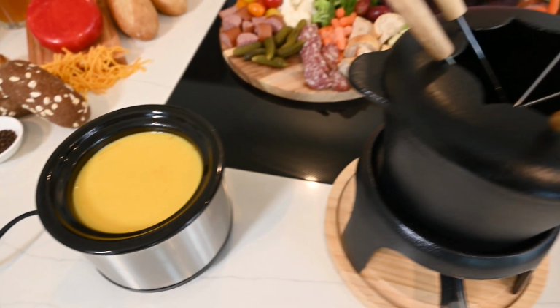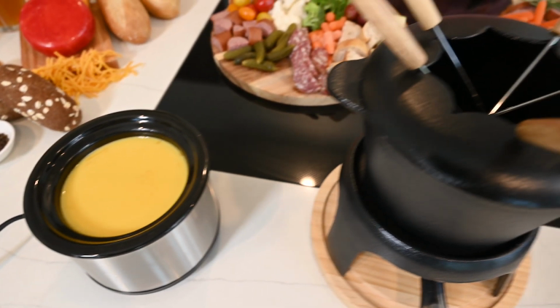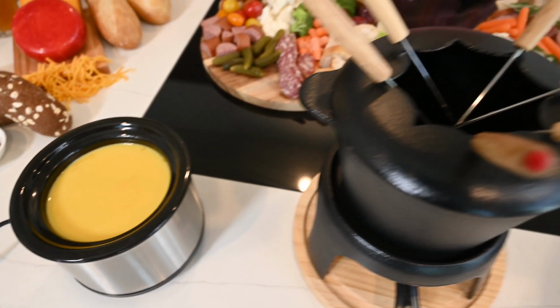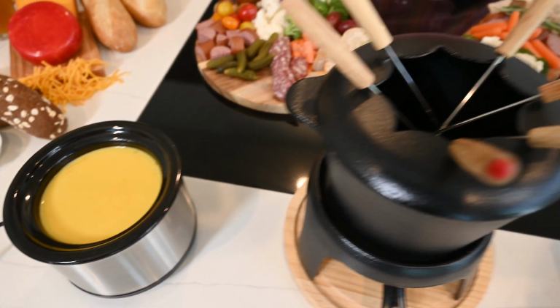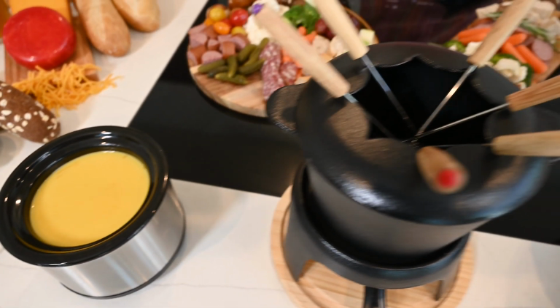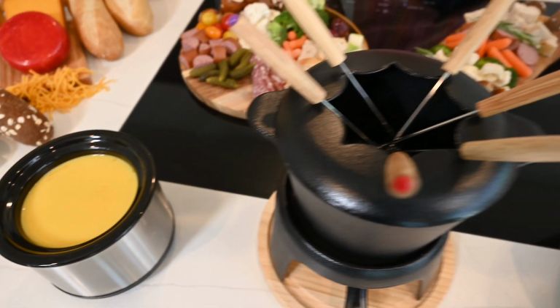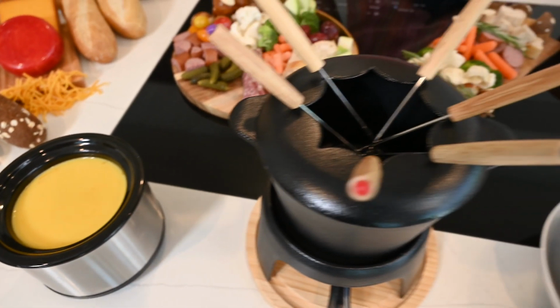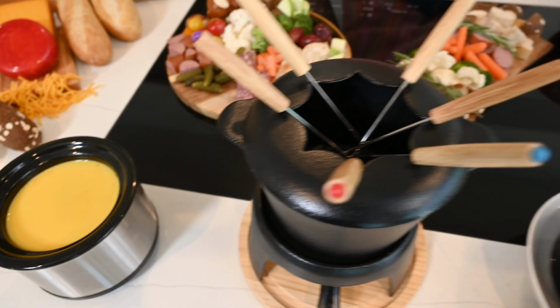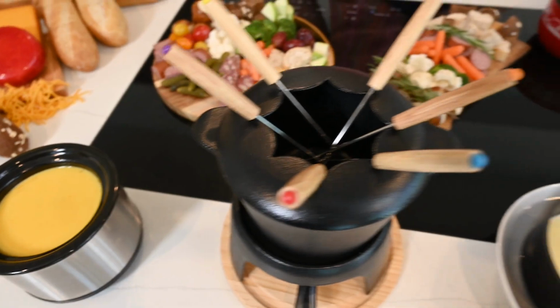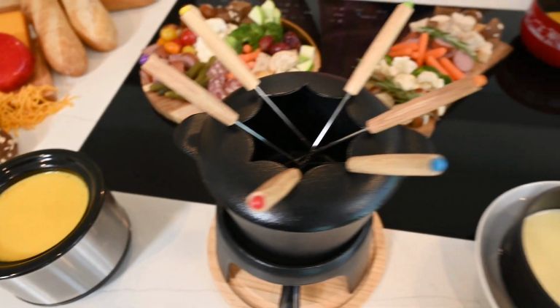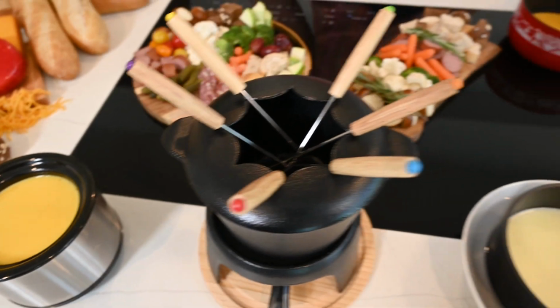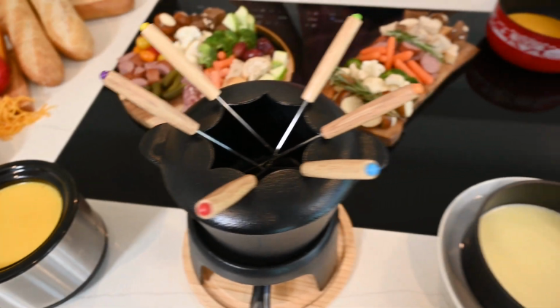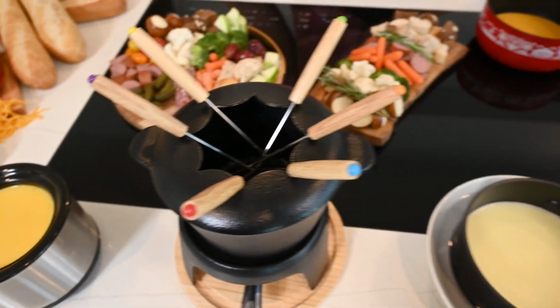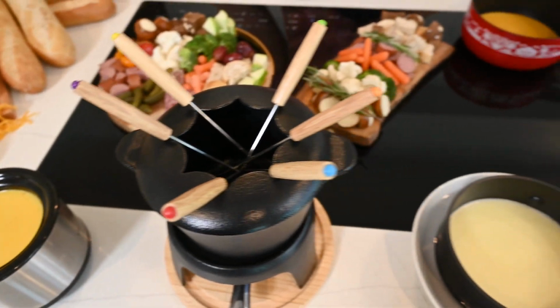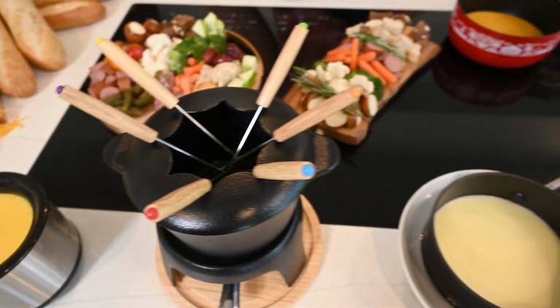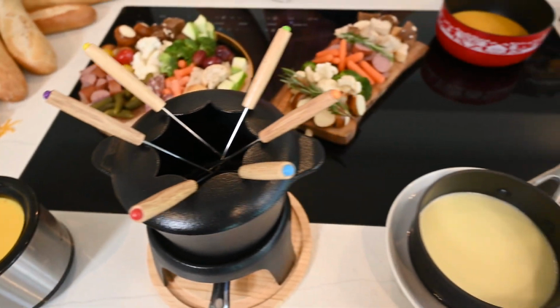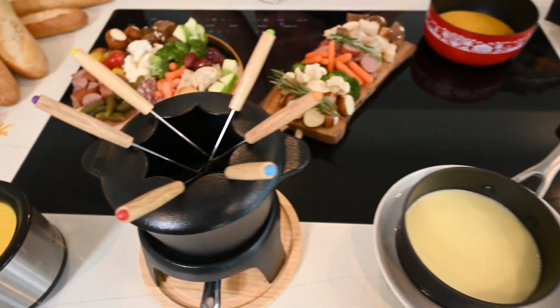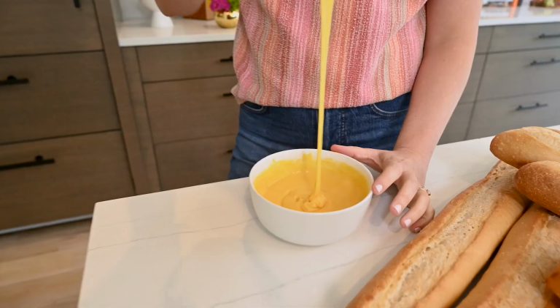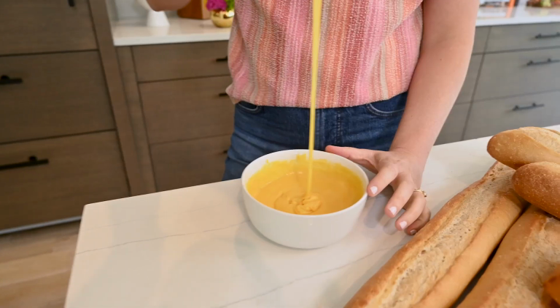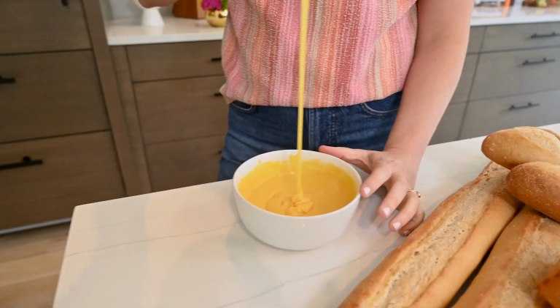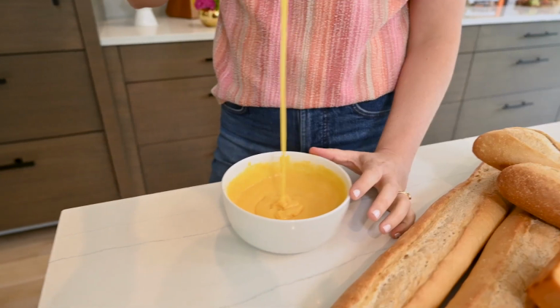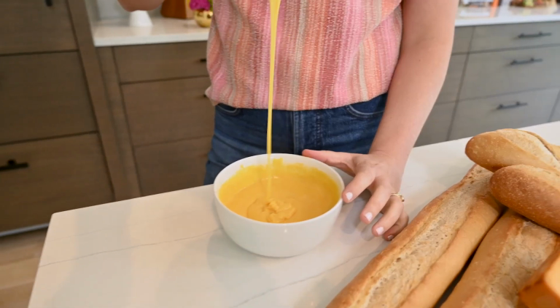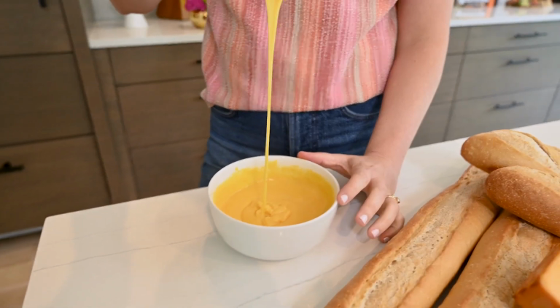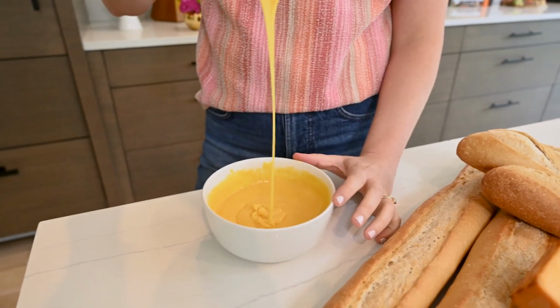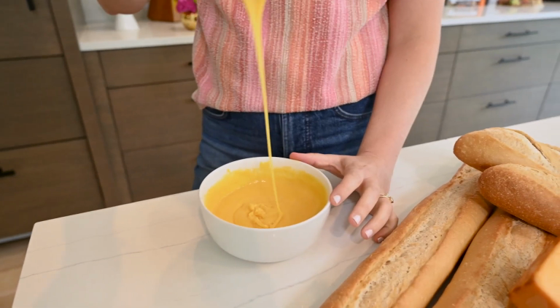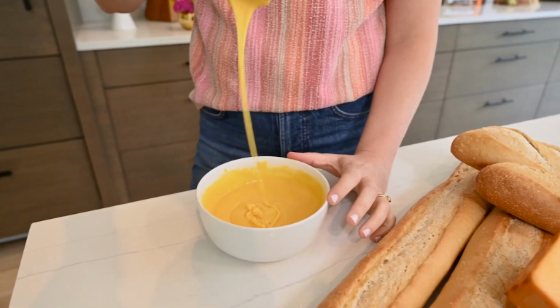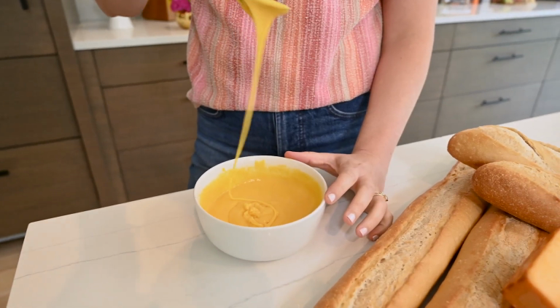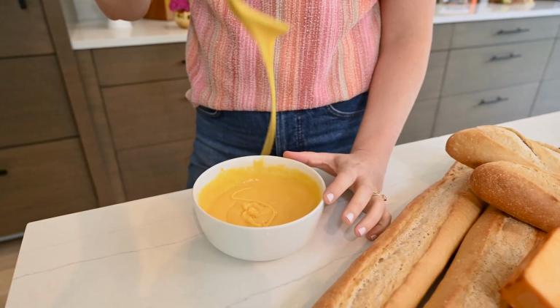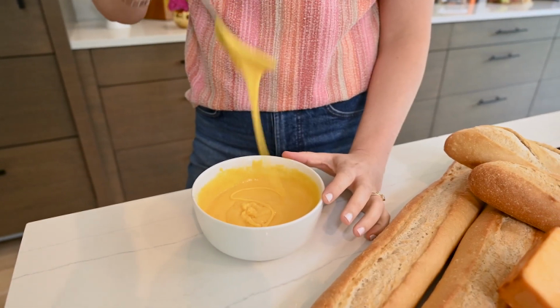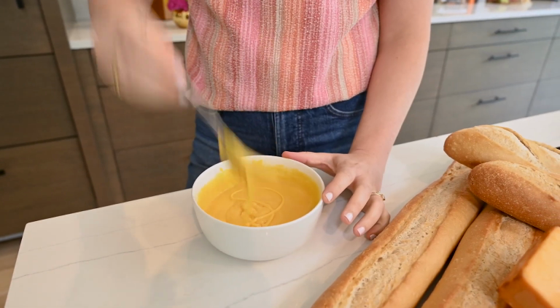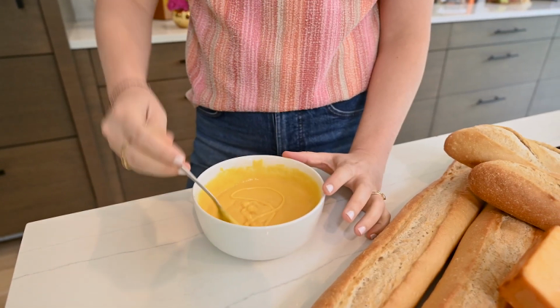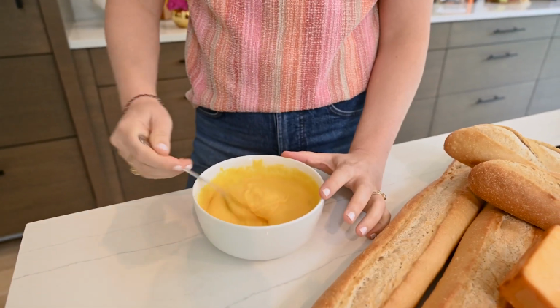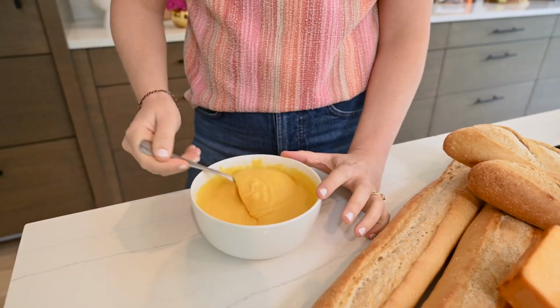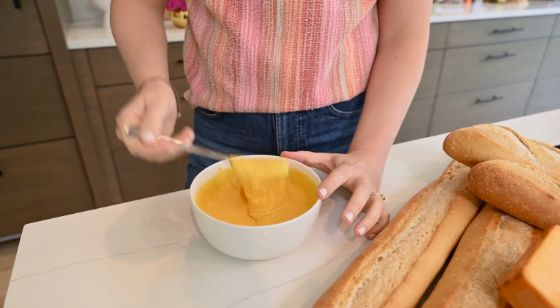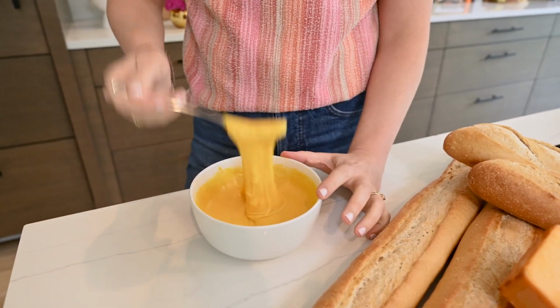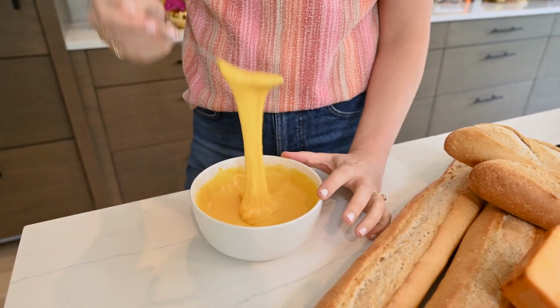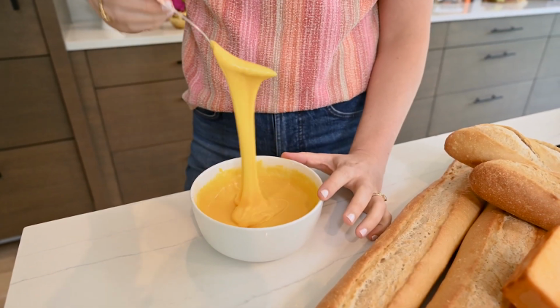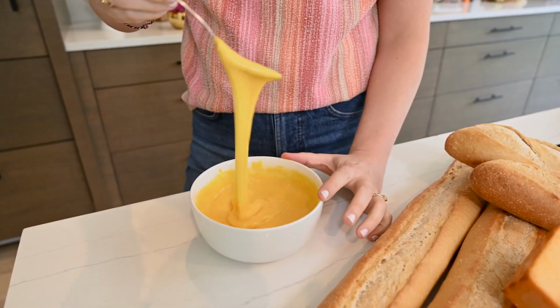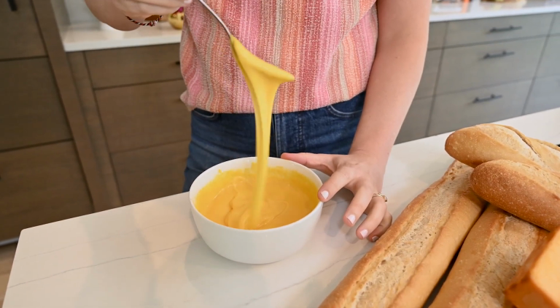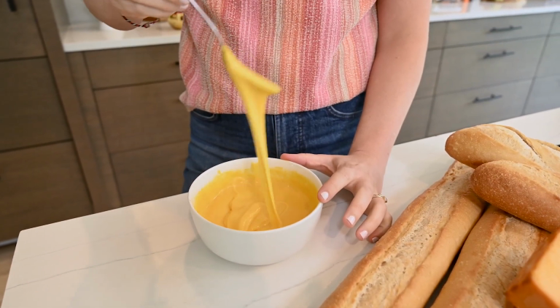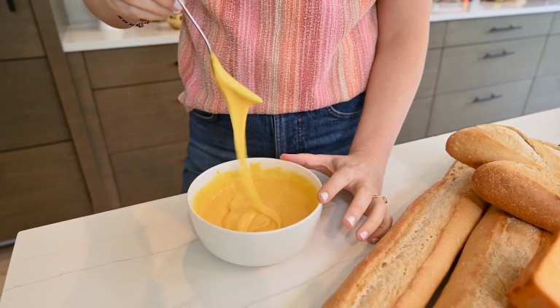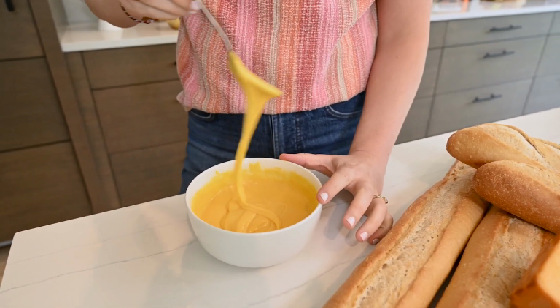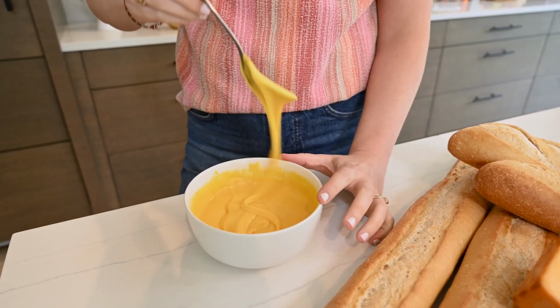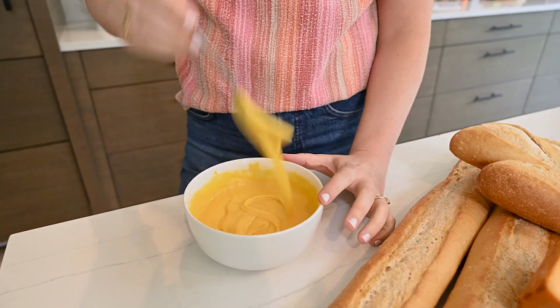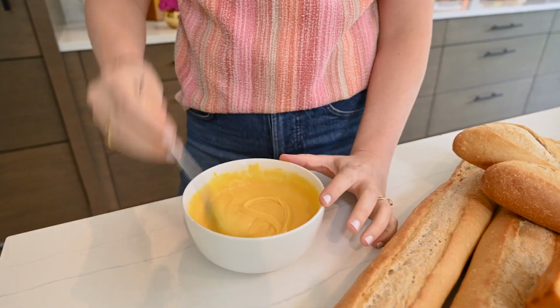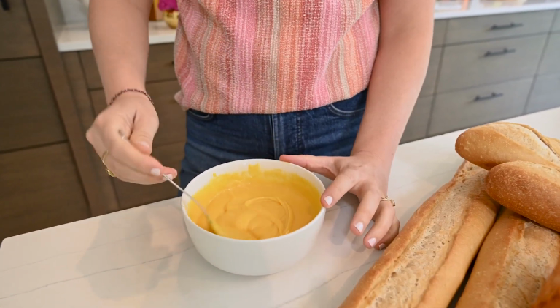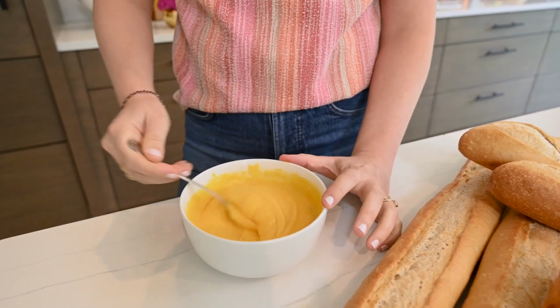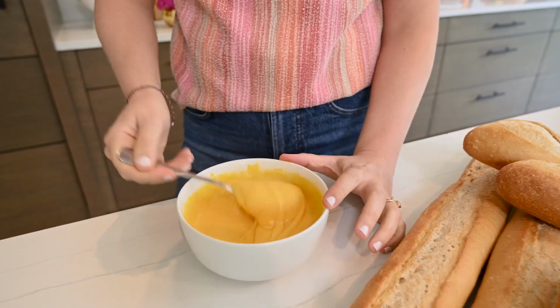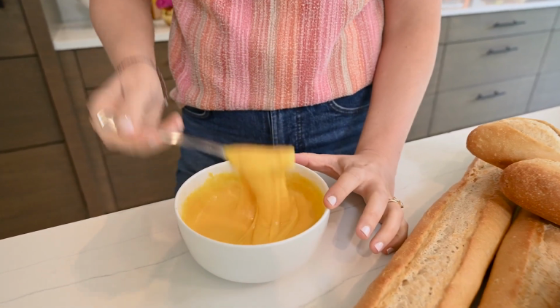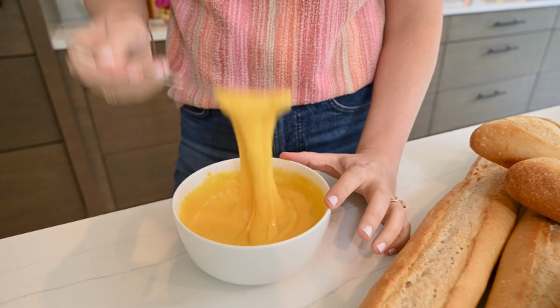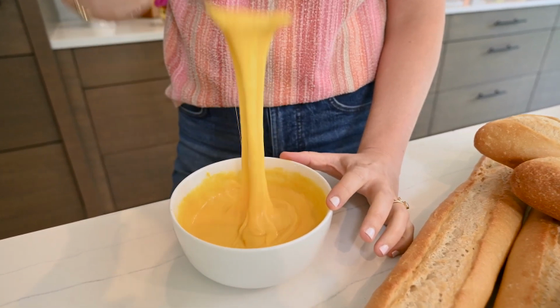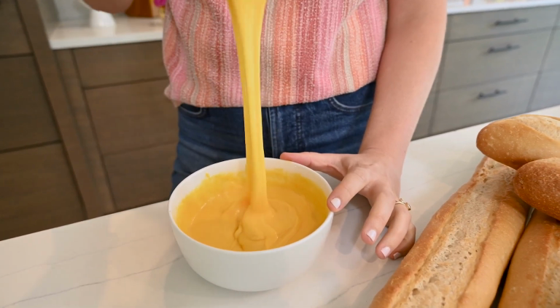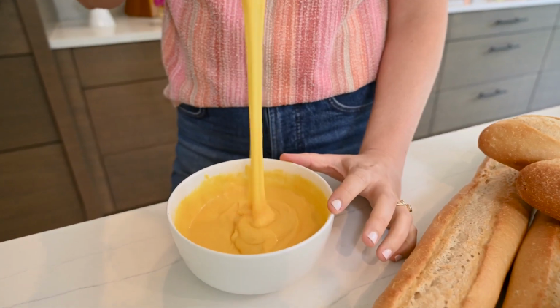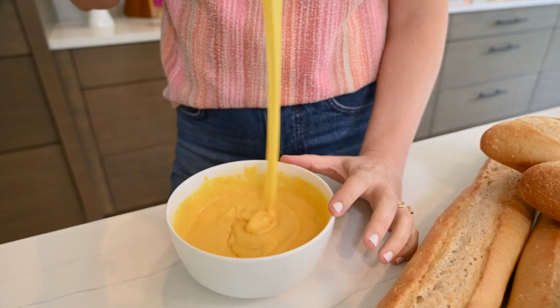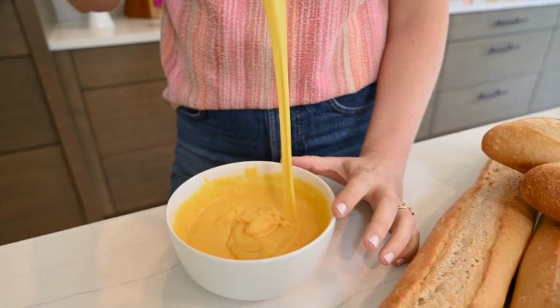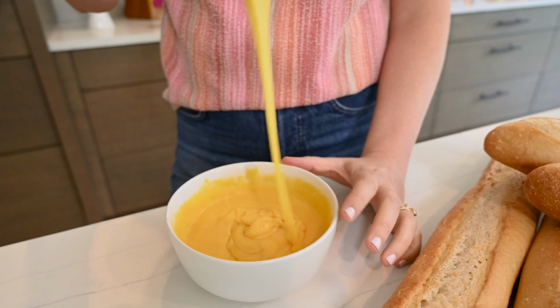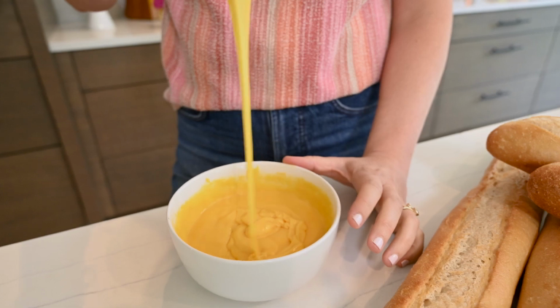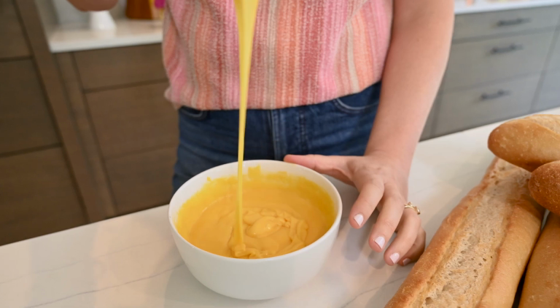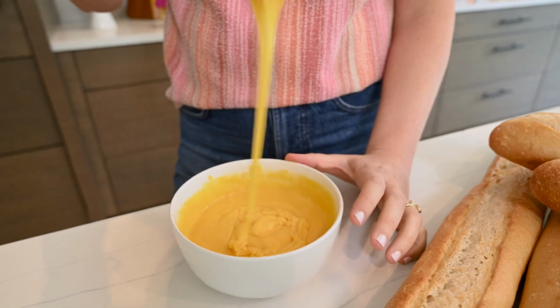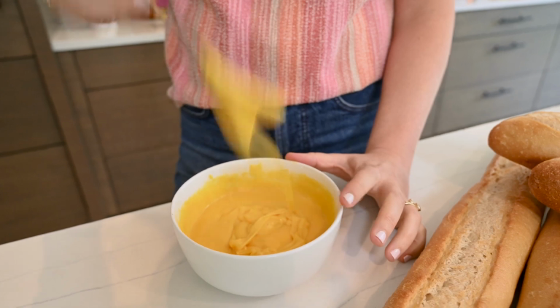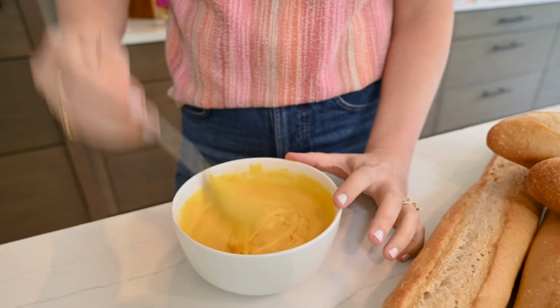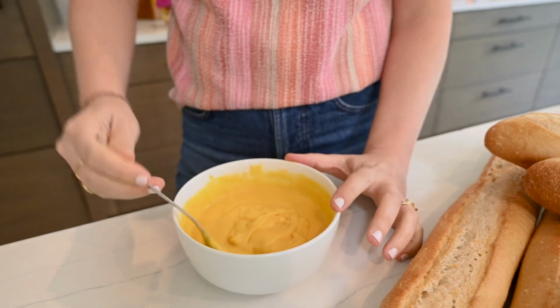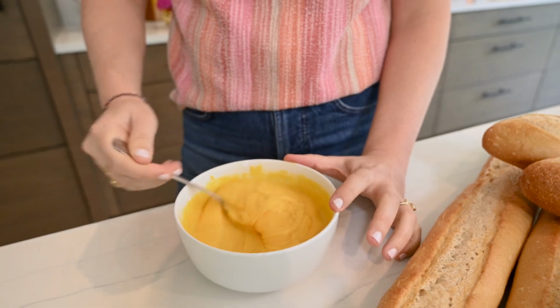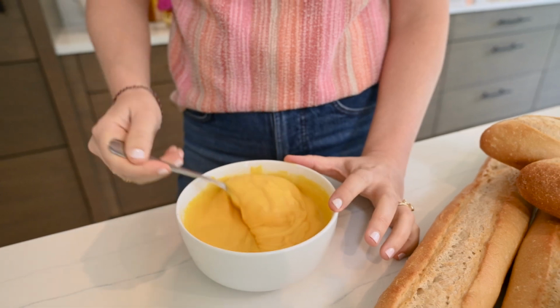And my favorite pro tip: you'll know that the cheese is ready when you can create a figure eight on top of it and it melts right back into the cheese.